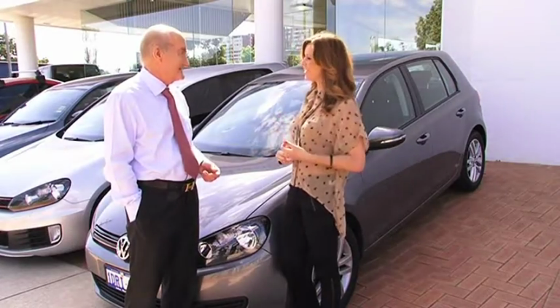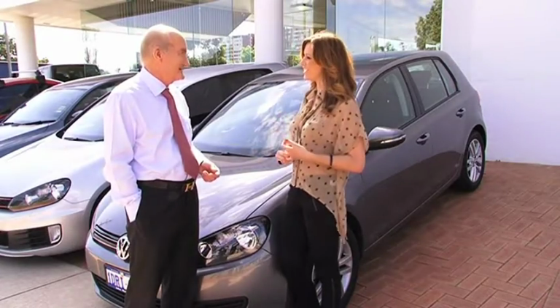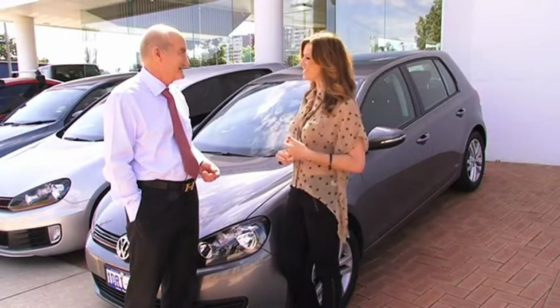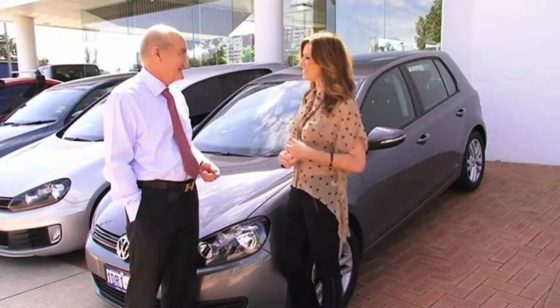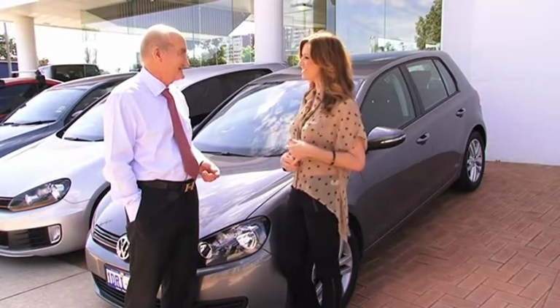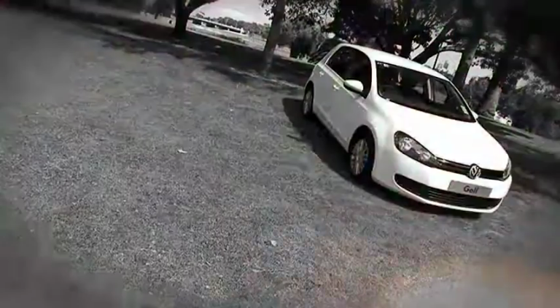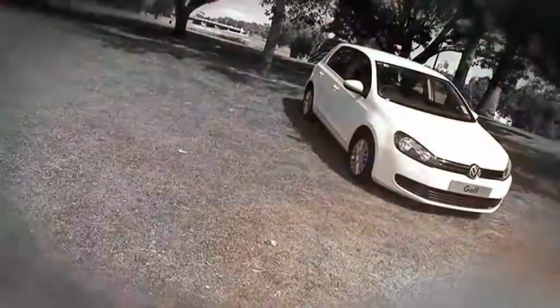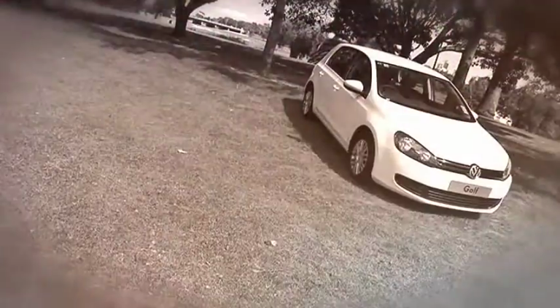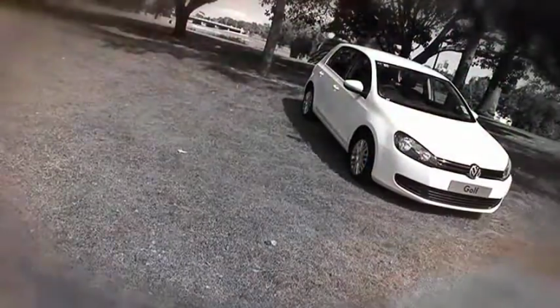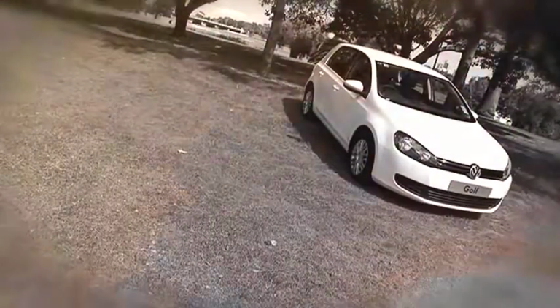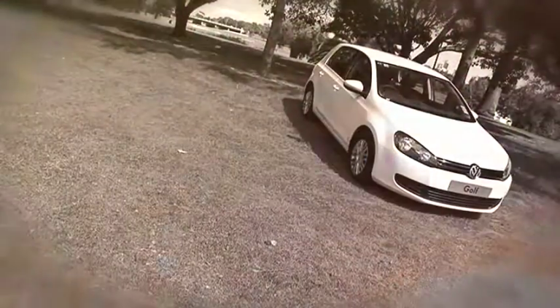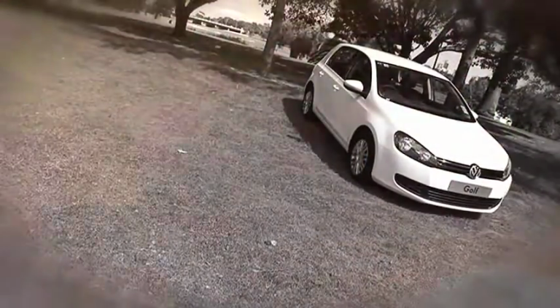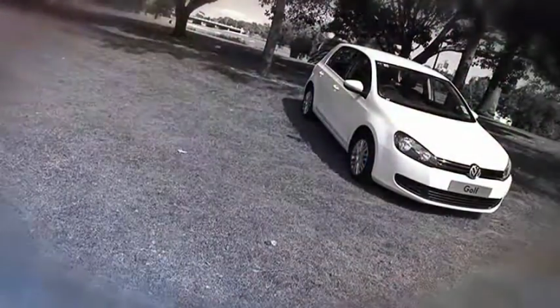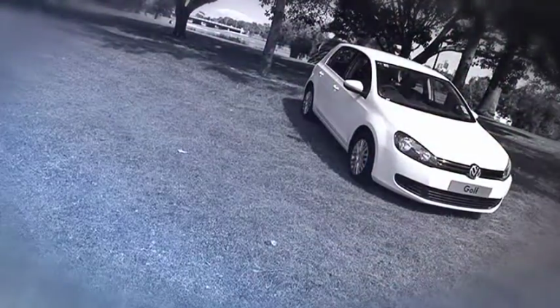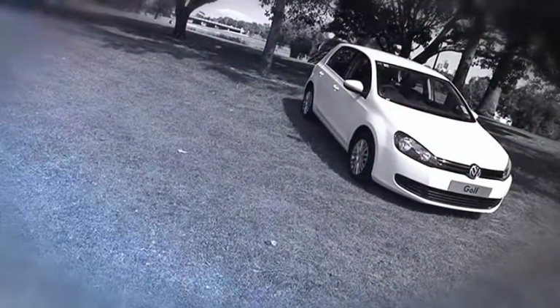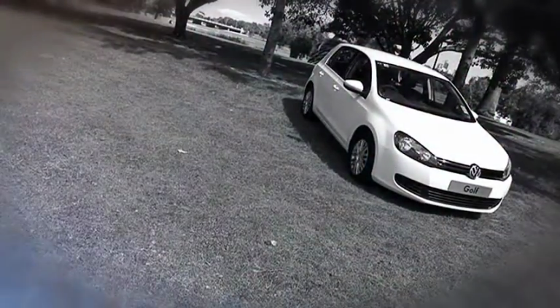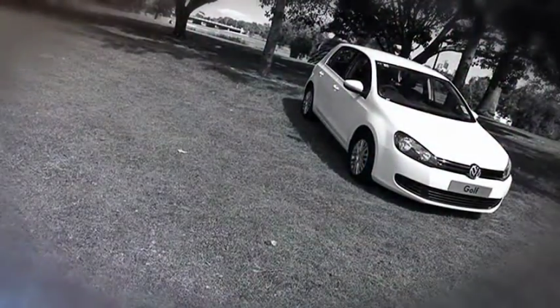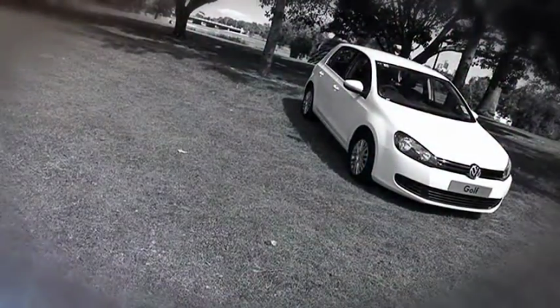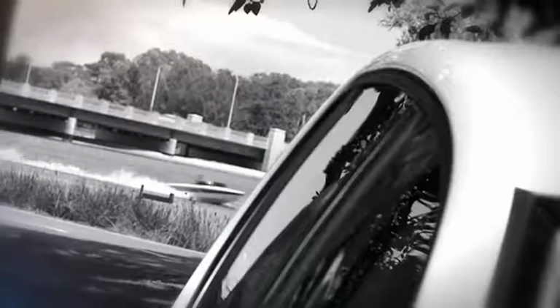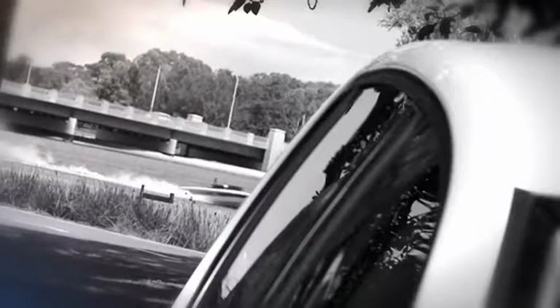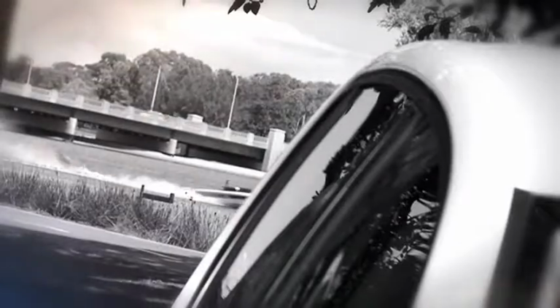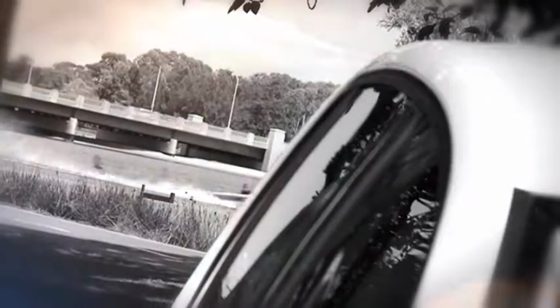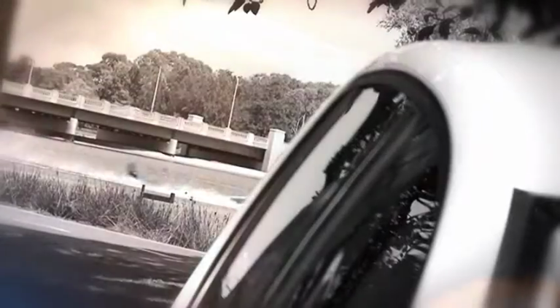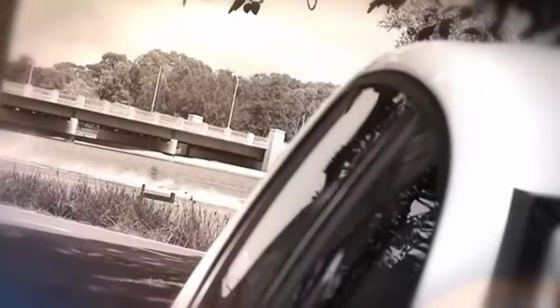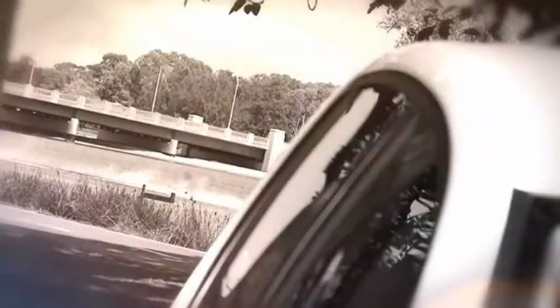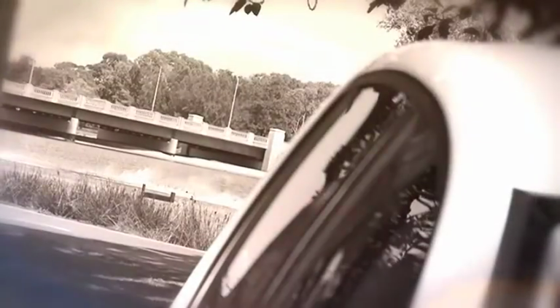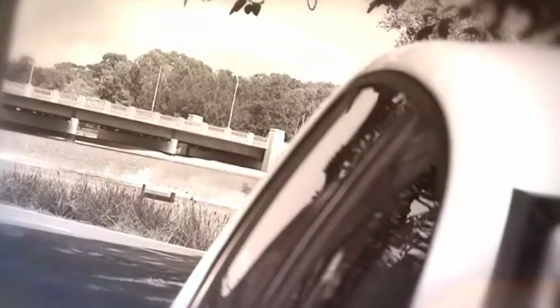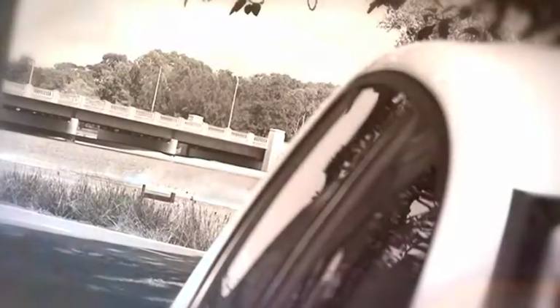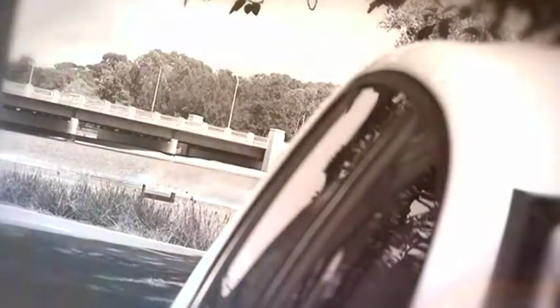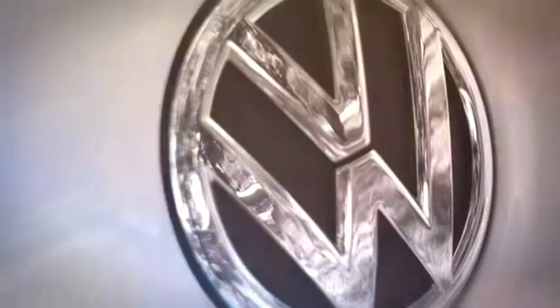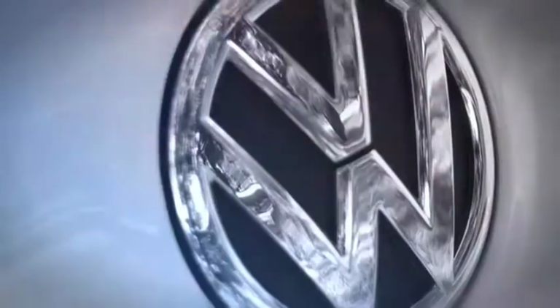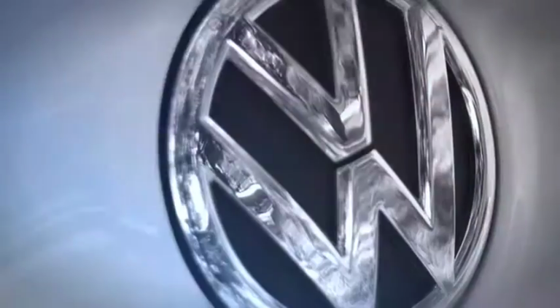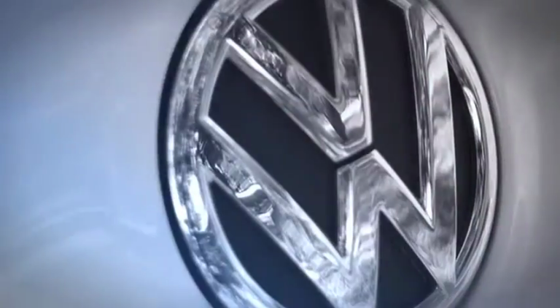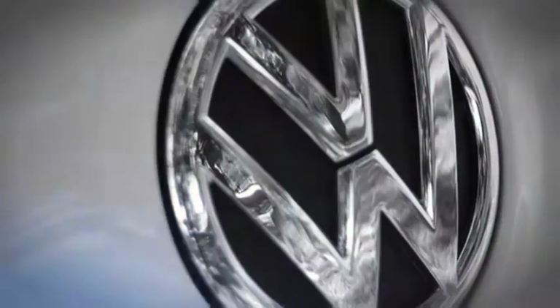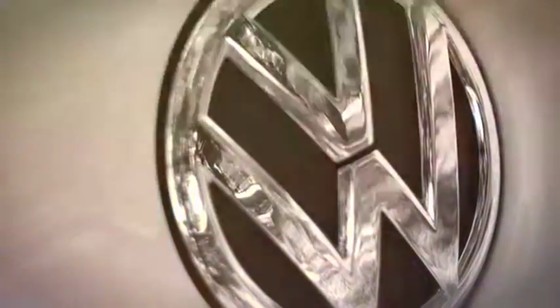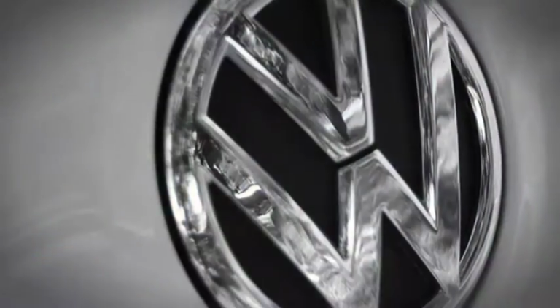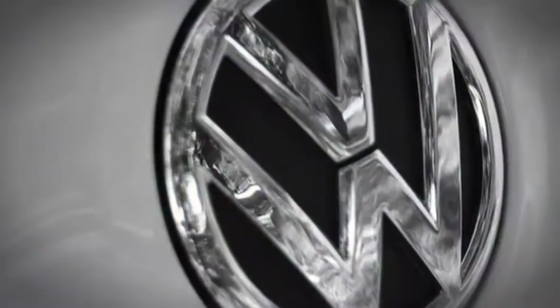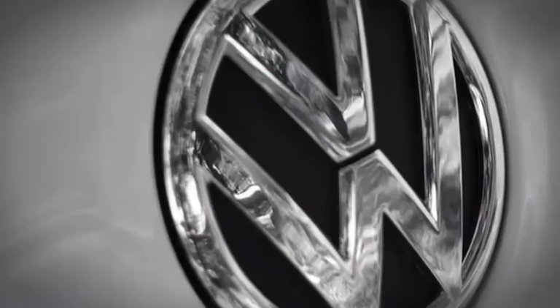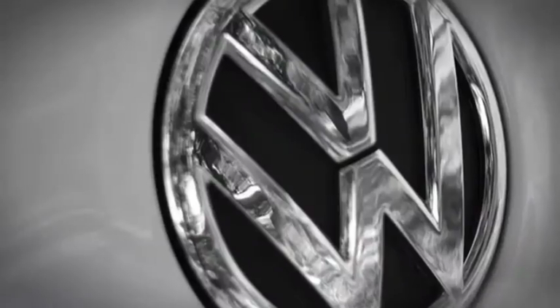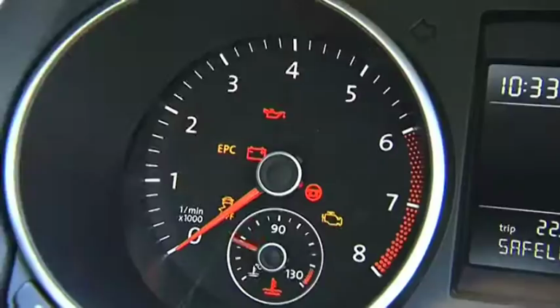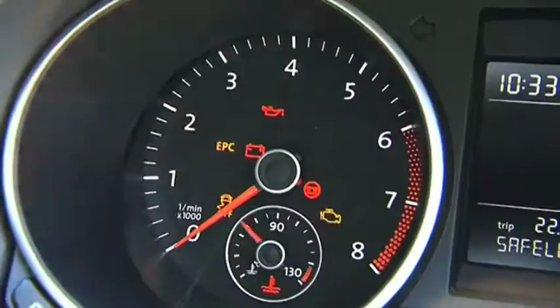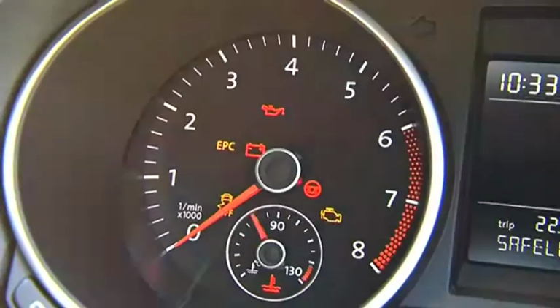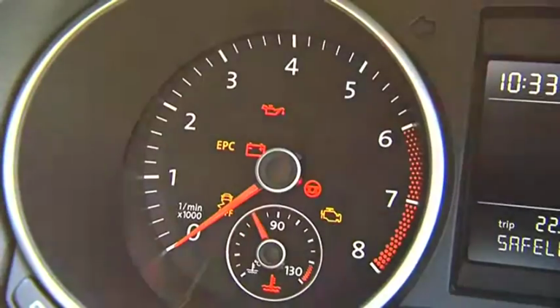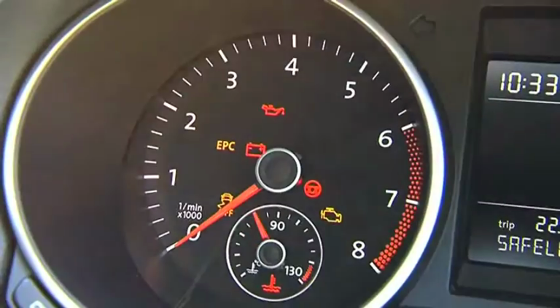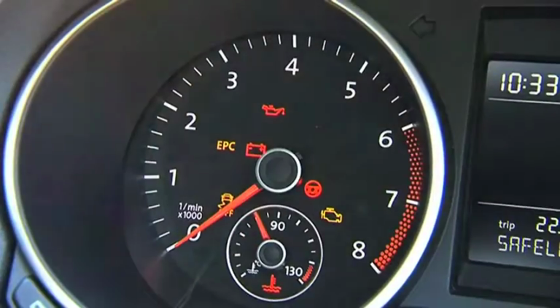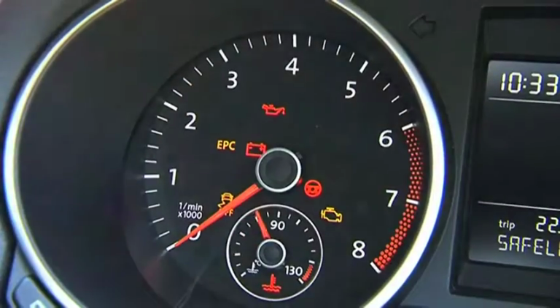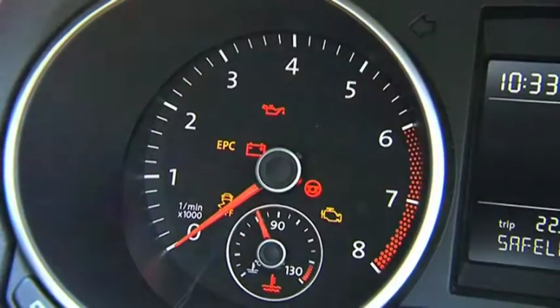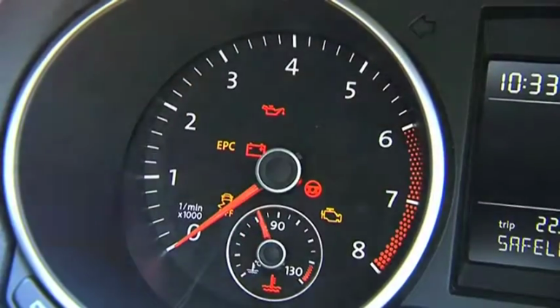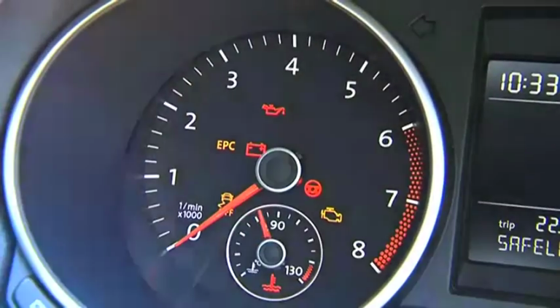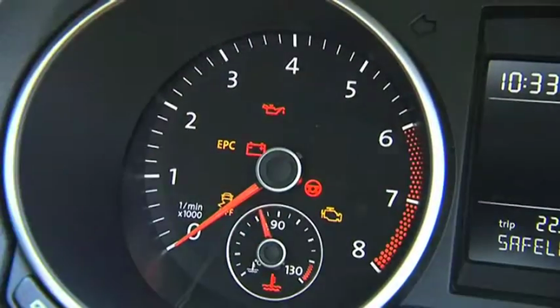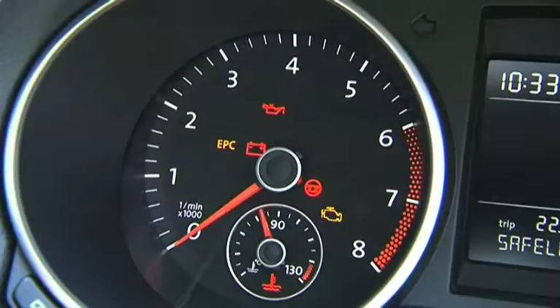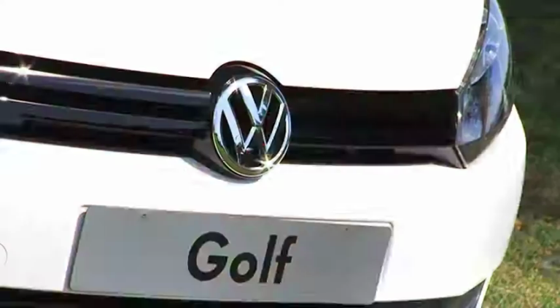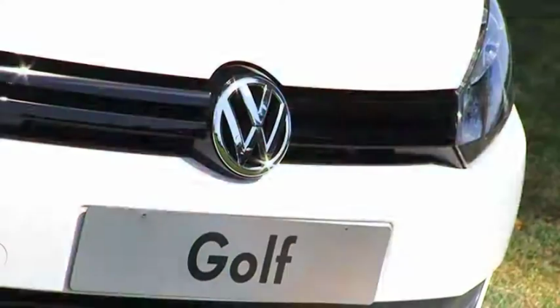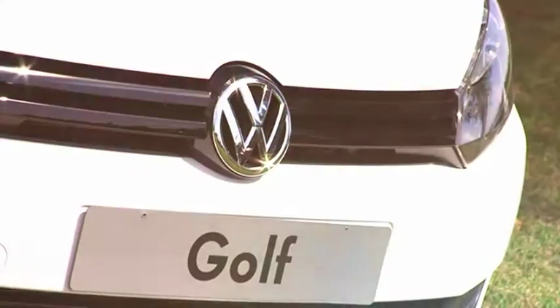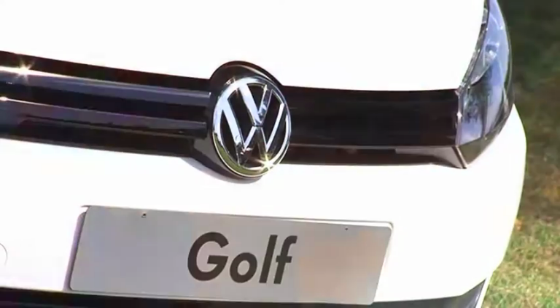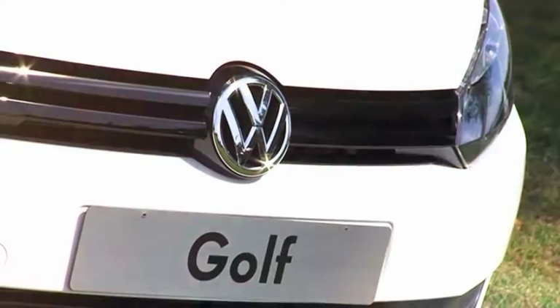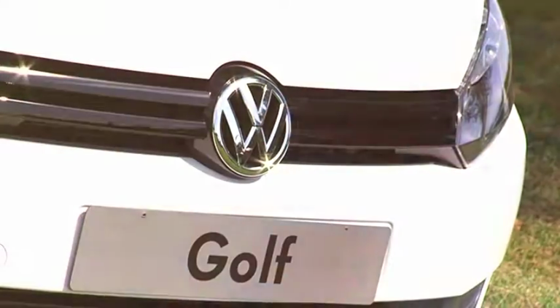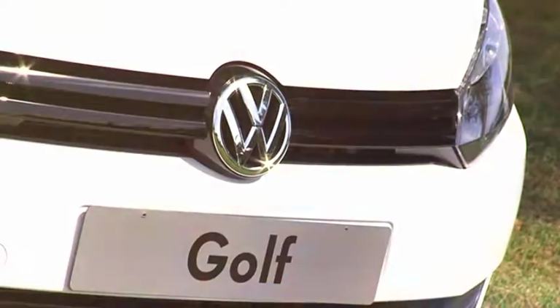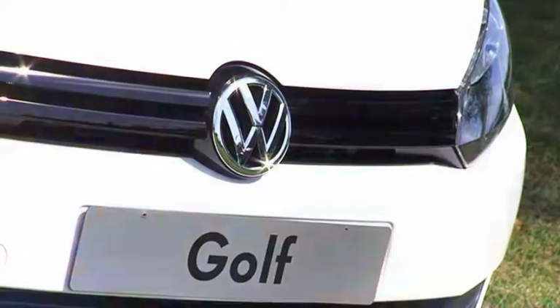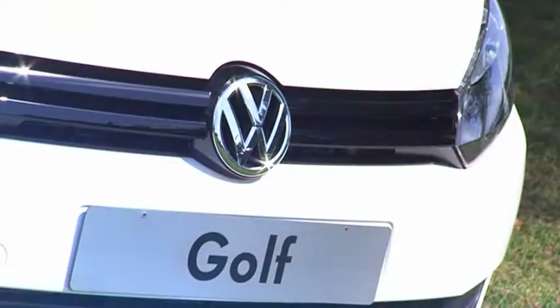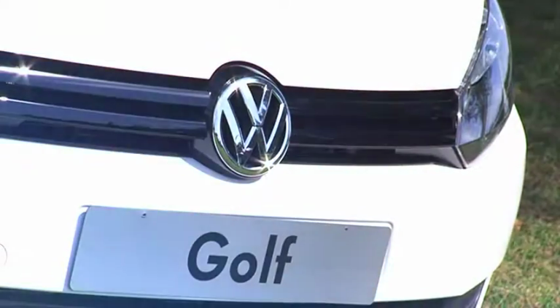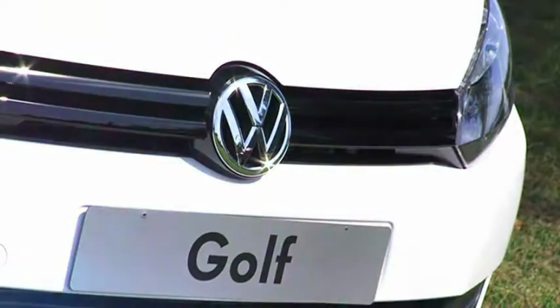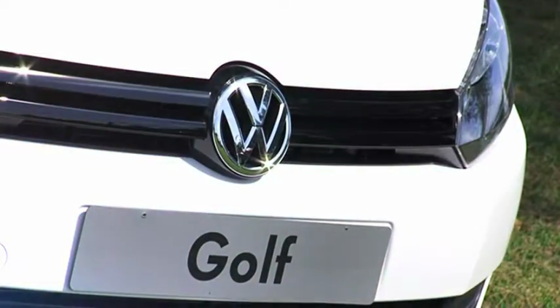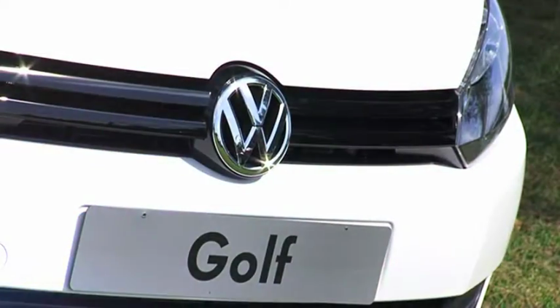And to top that off, when buying from John Hughes, you also get a three-year guaranteed warranty across the Volkswagen range.